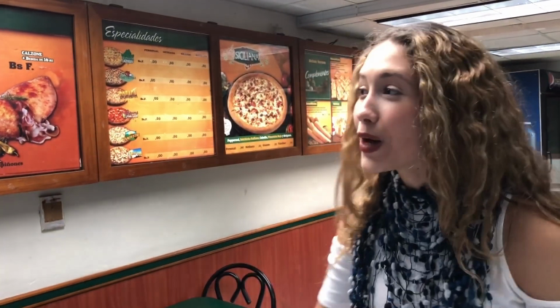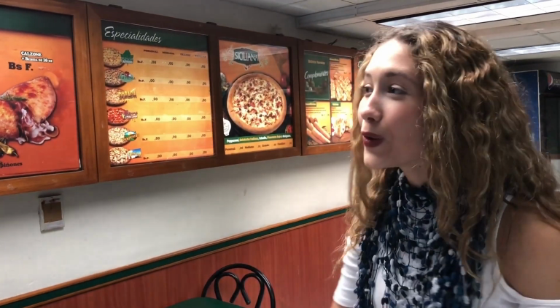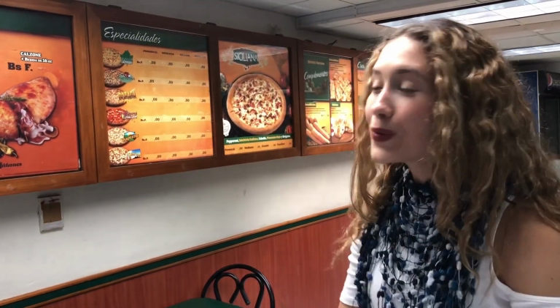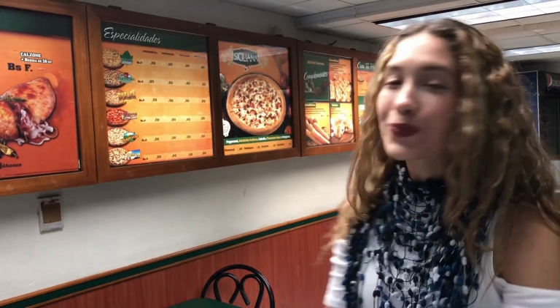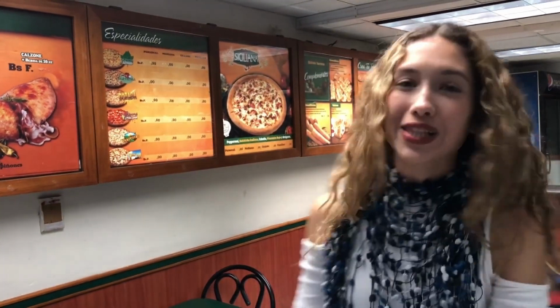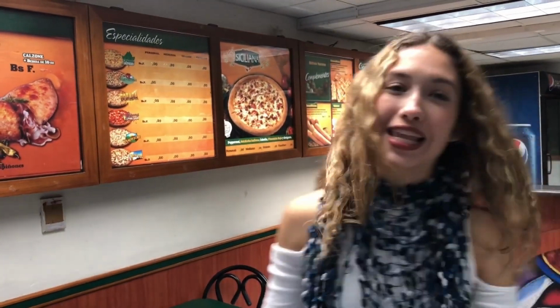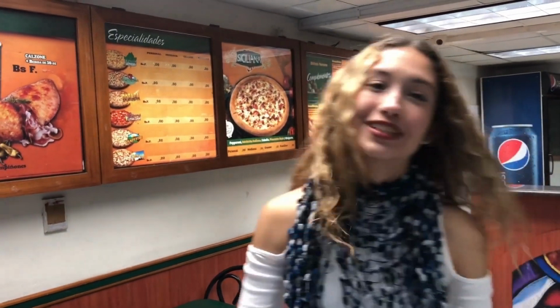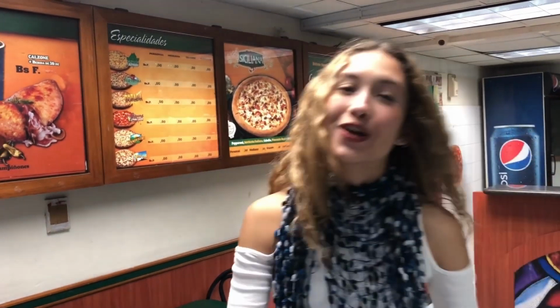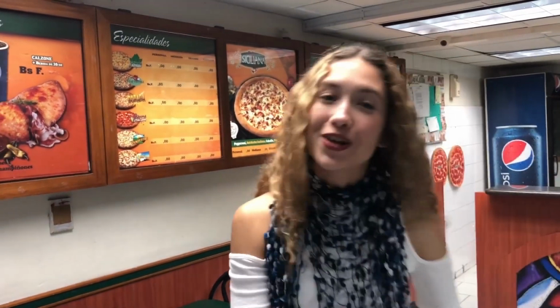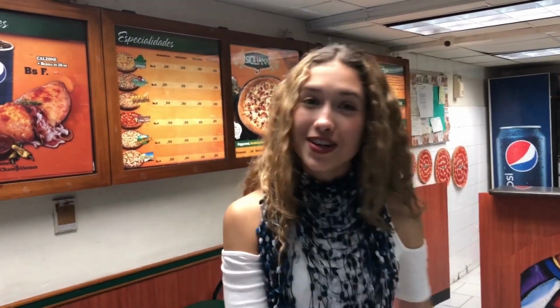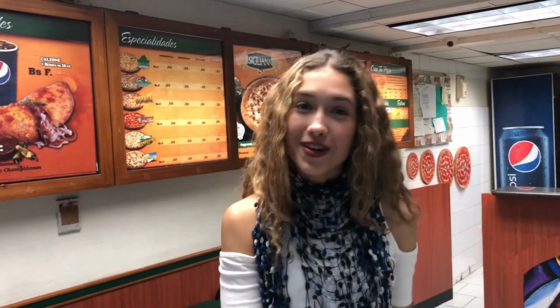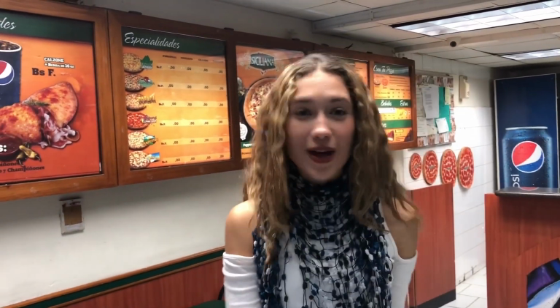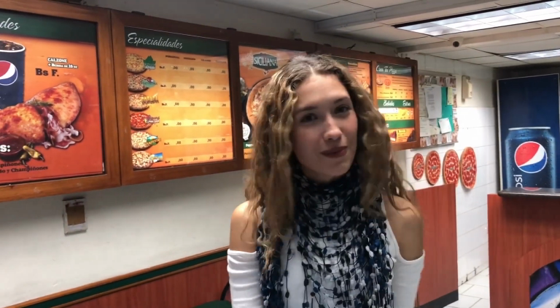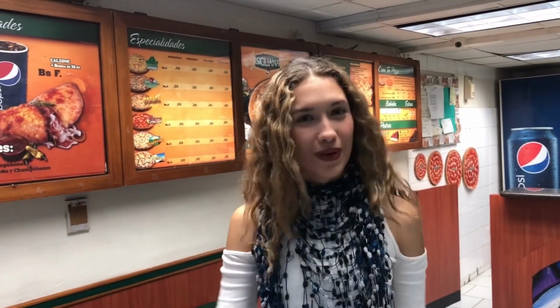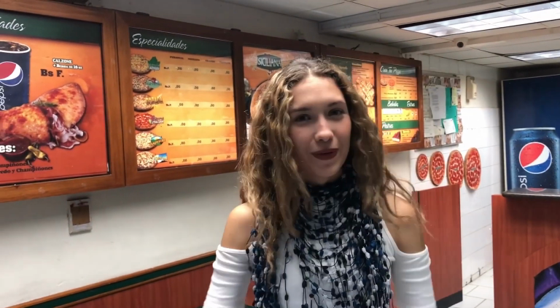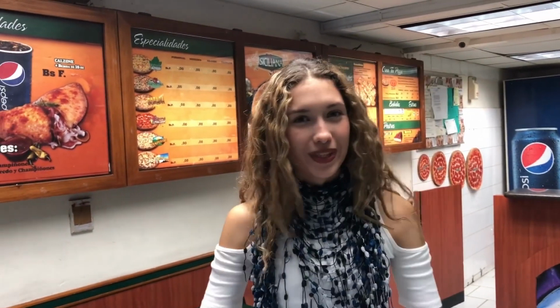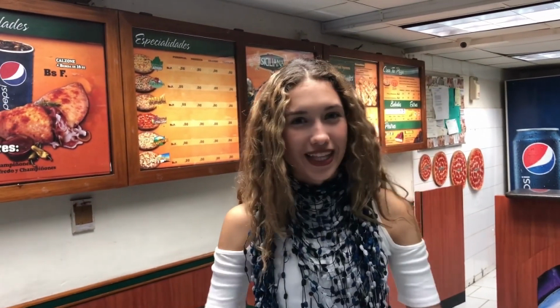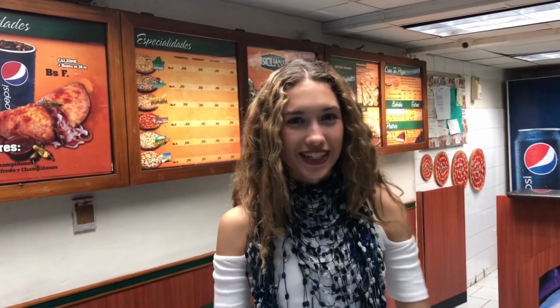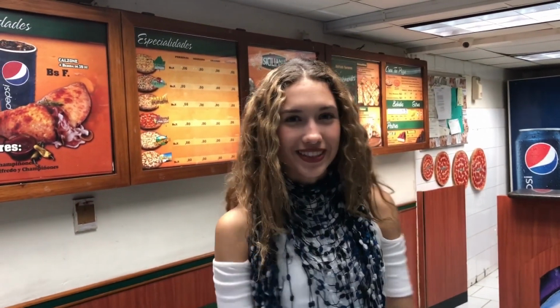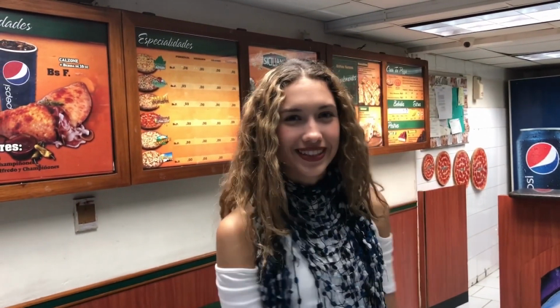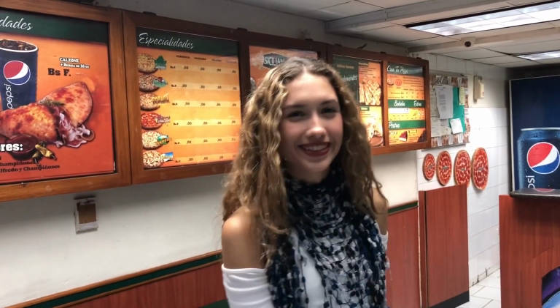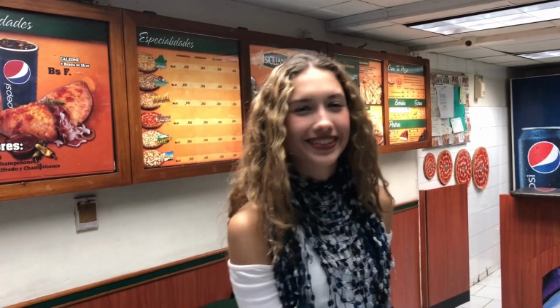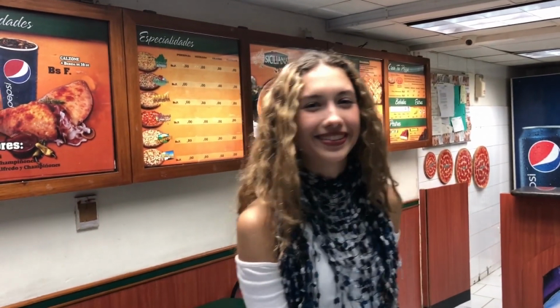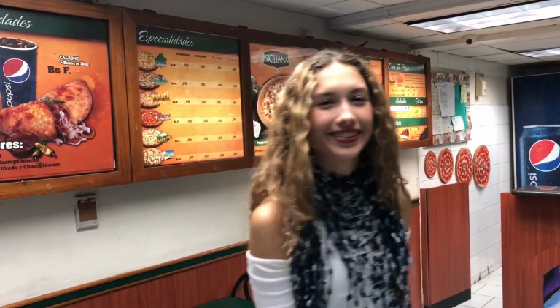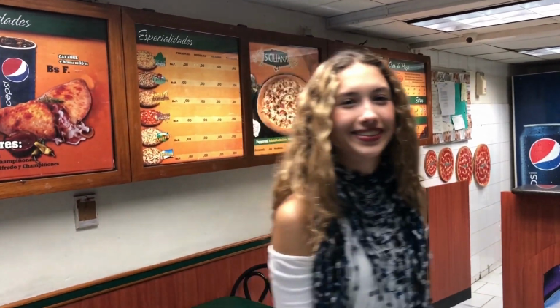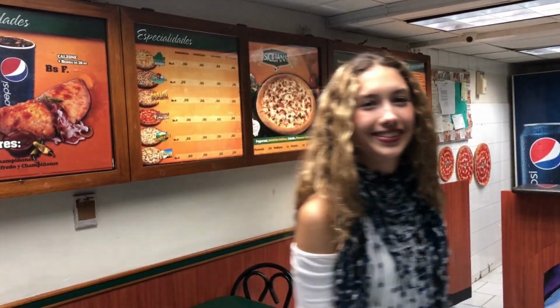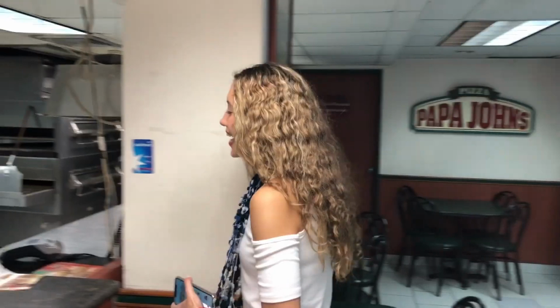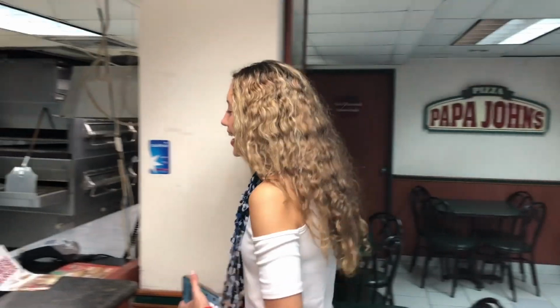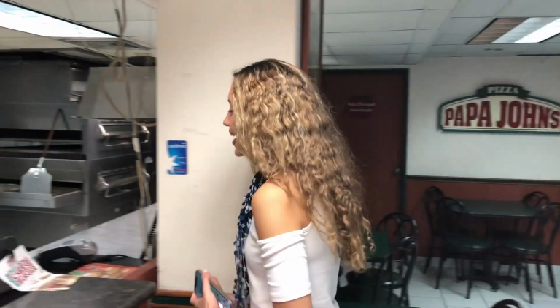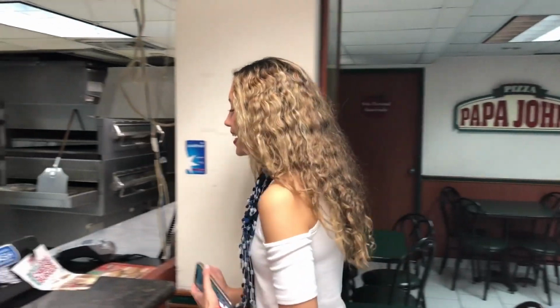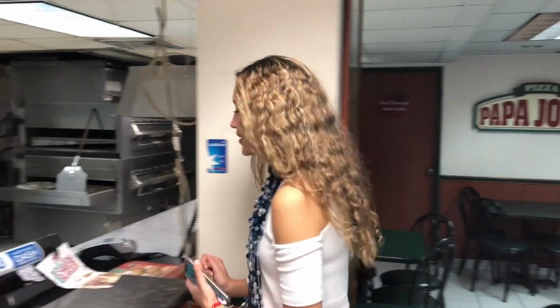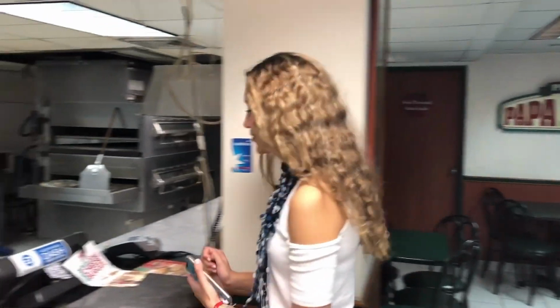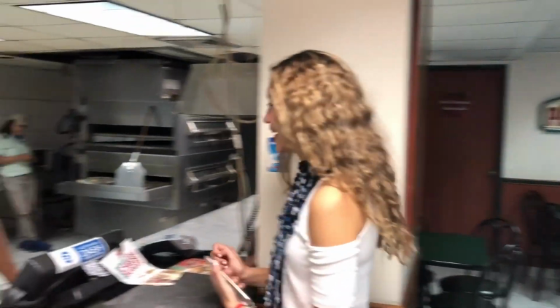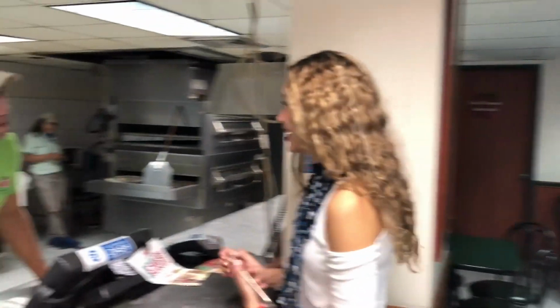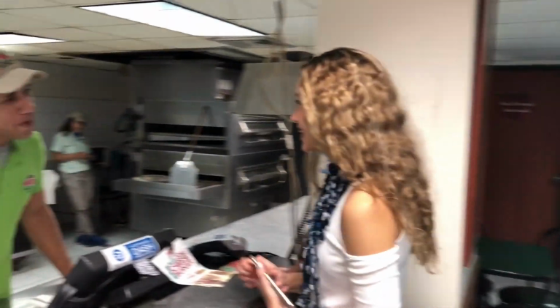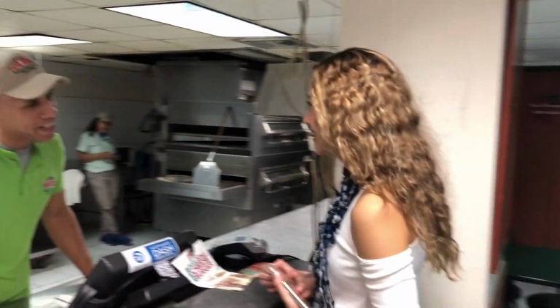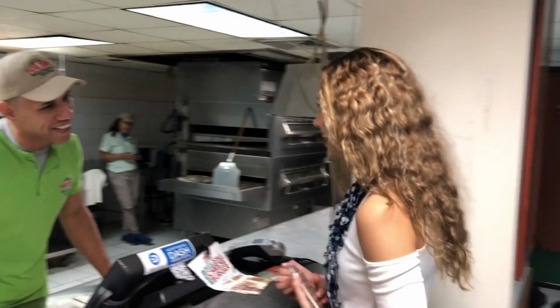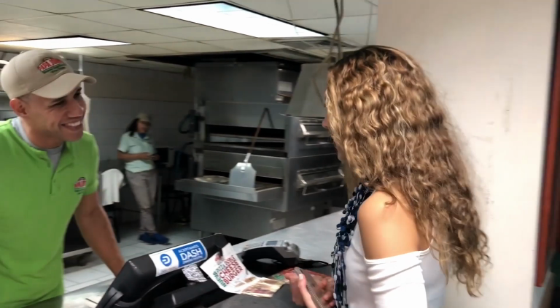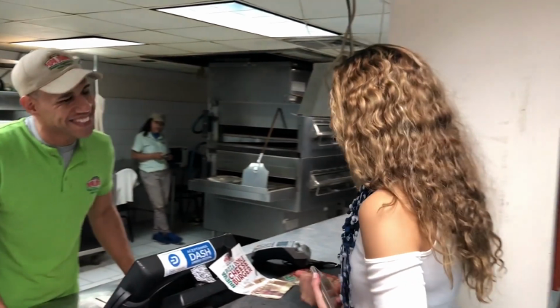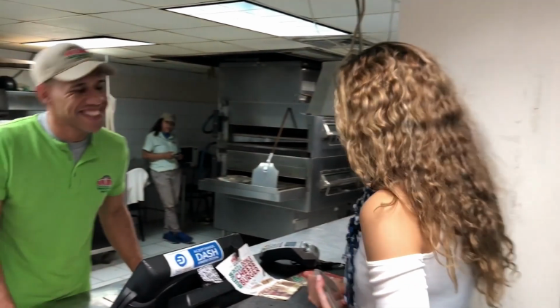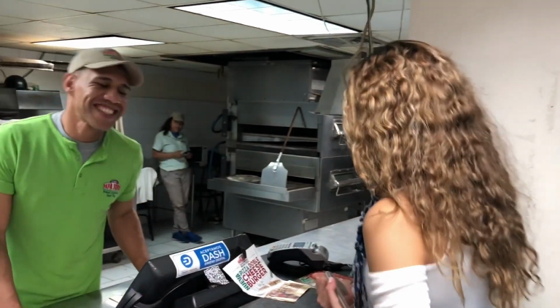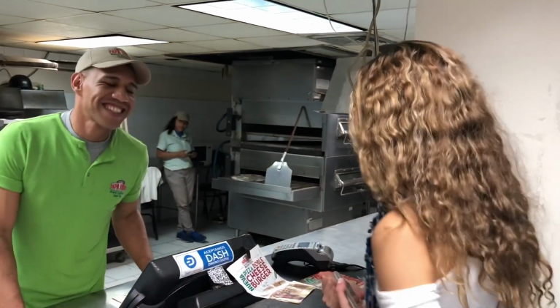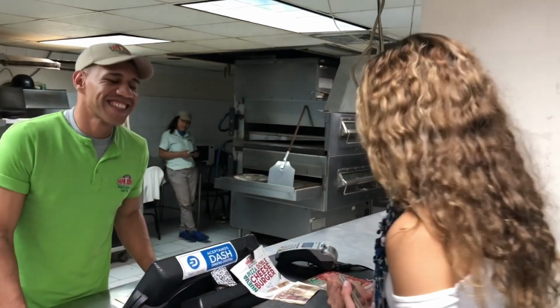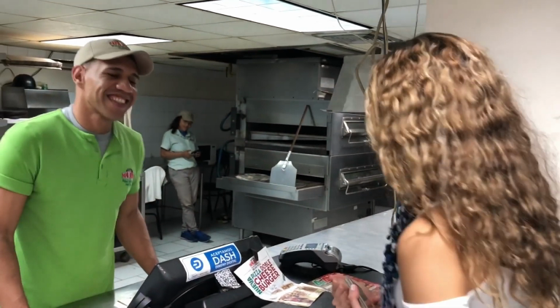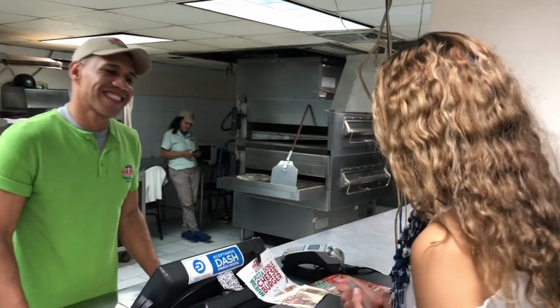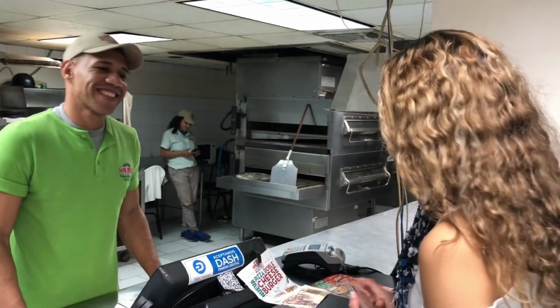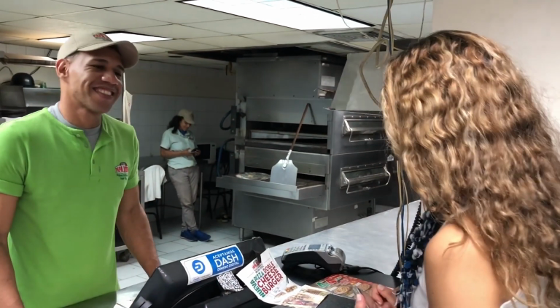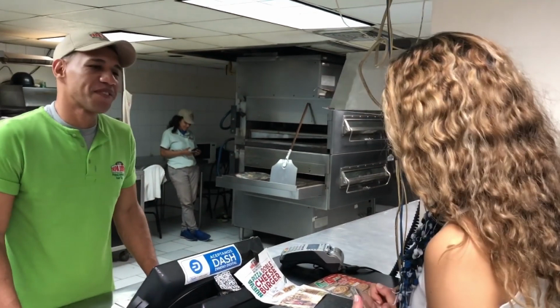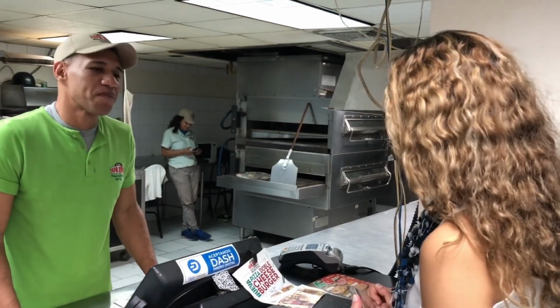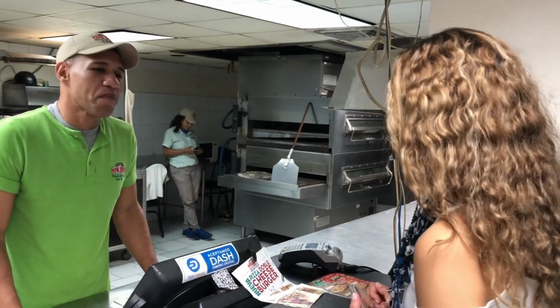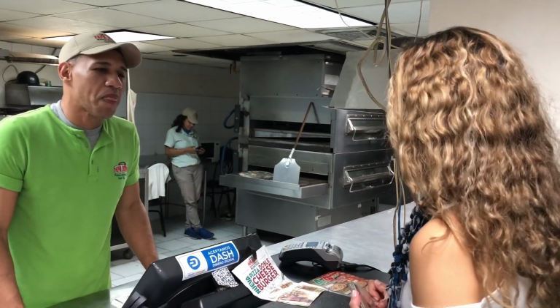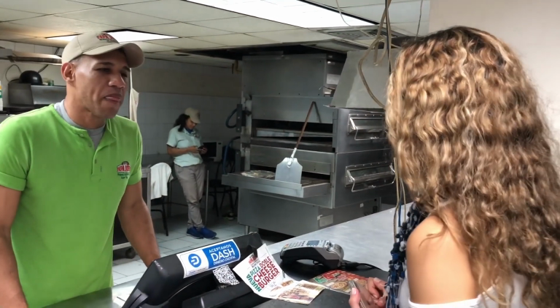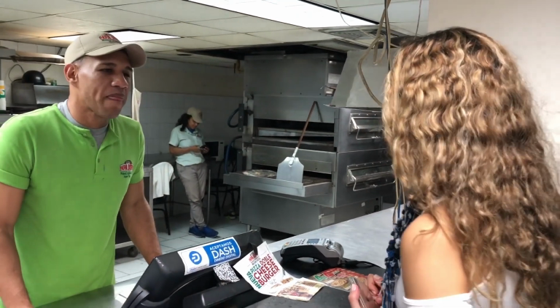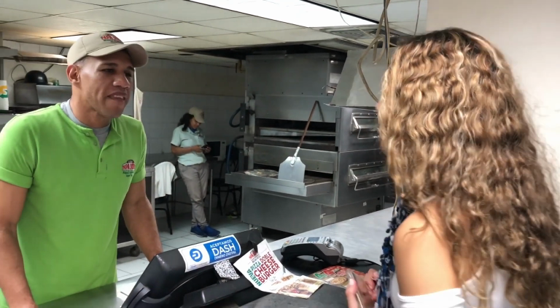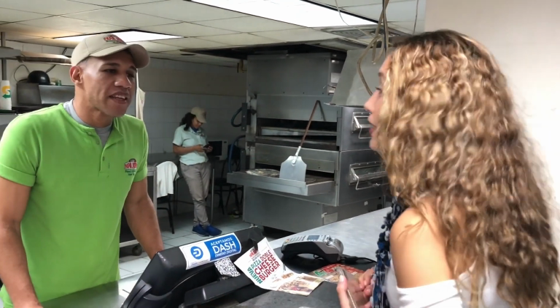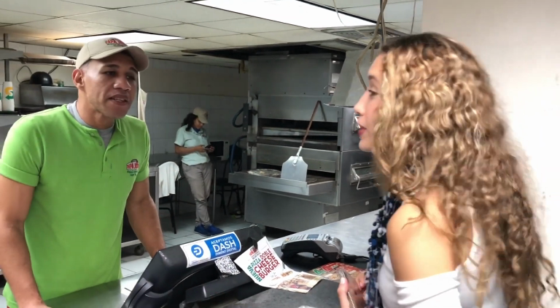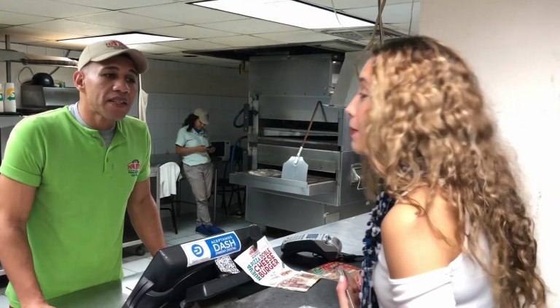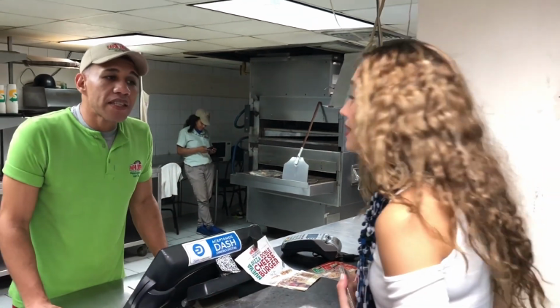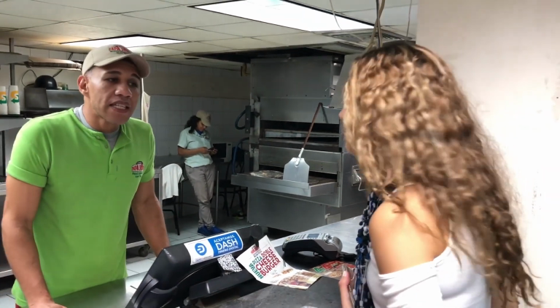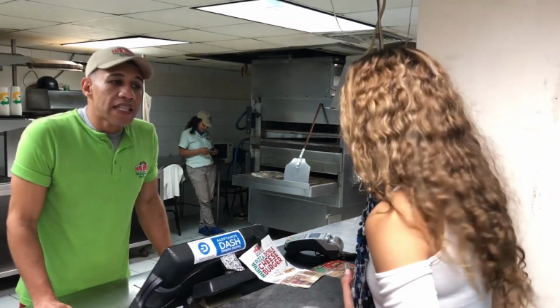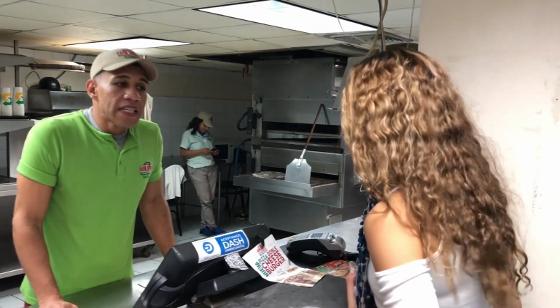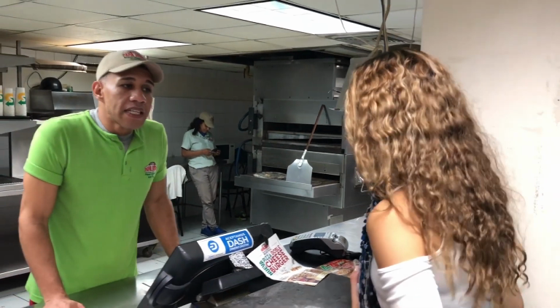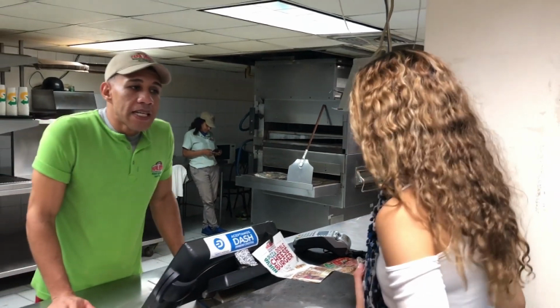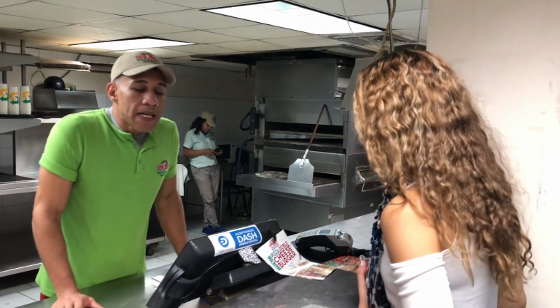So let's order and buy with Dash. How are you going to buy a pizza? I'm going to buy a family pizza.